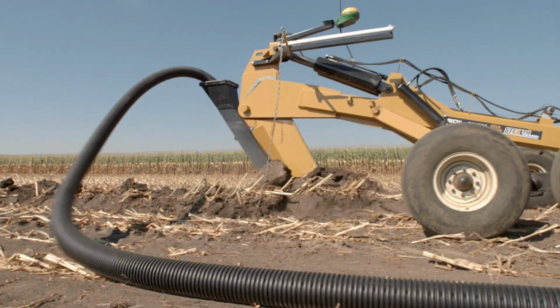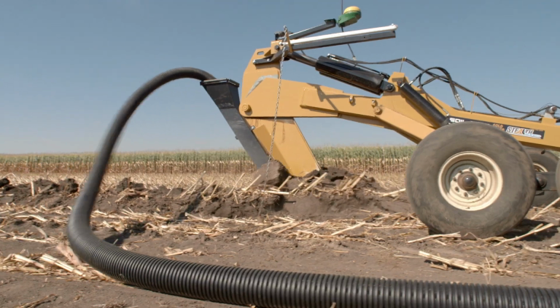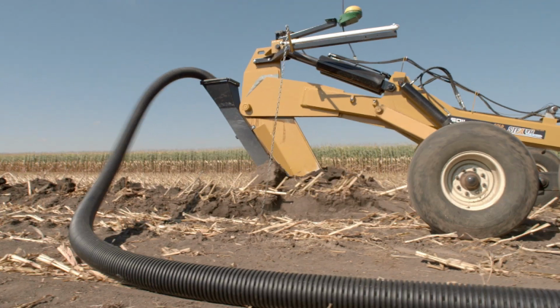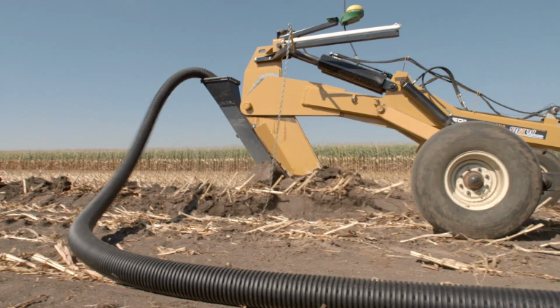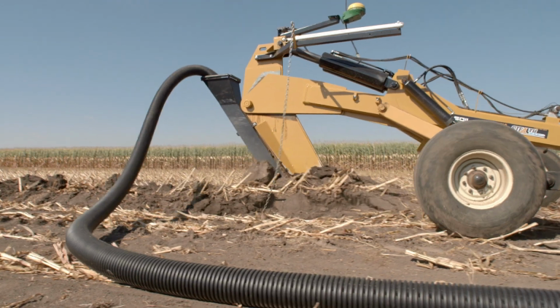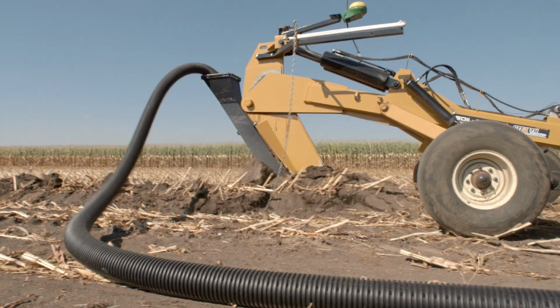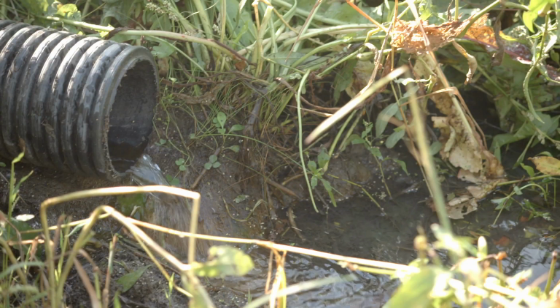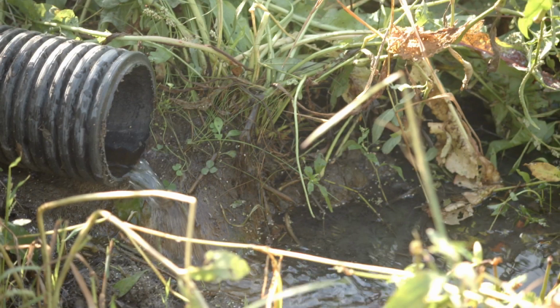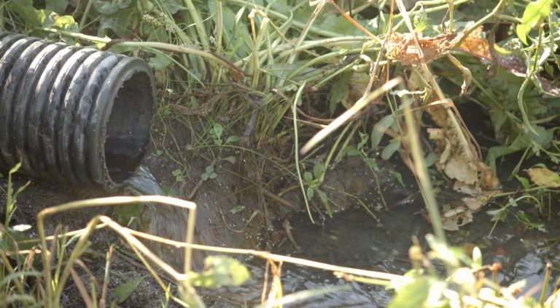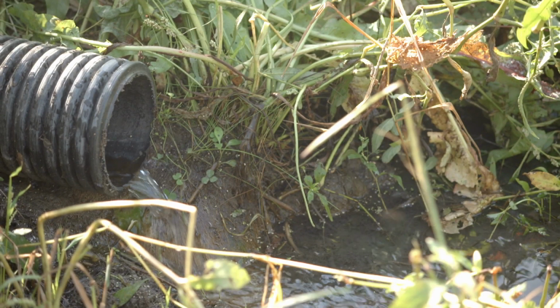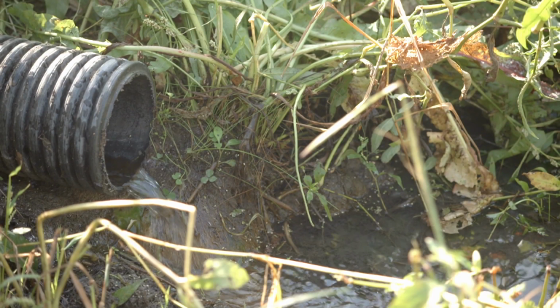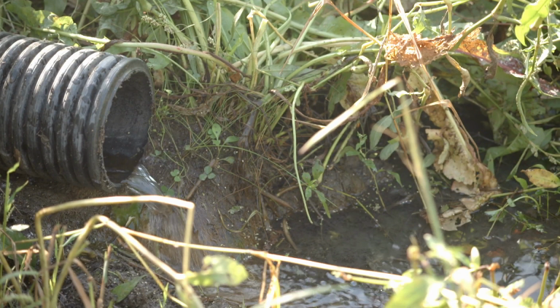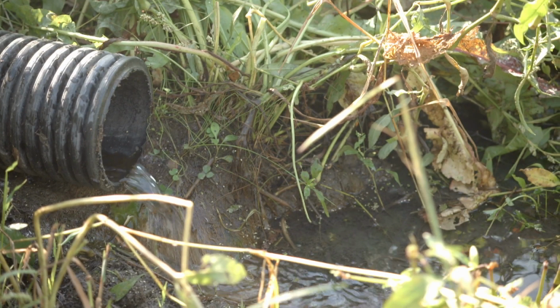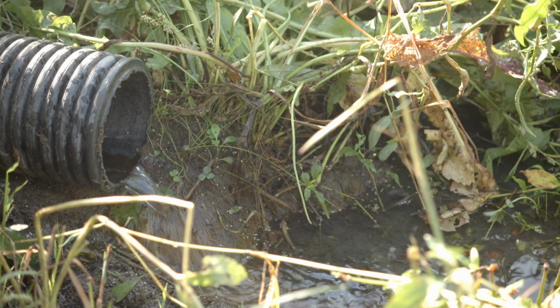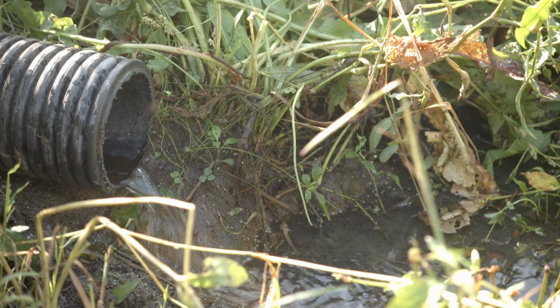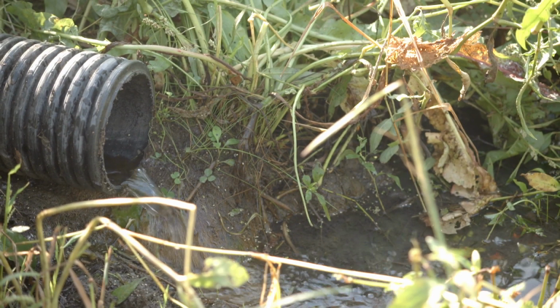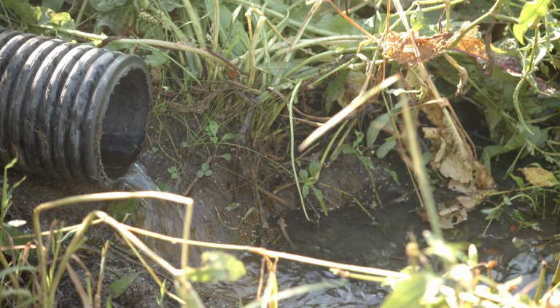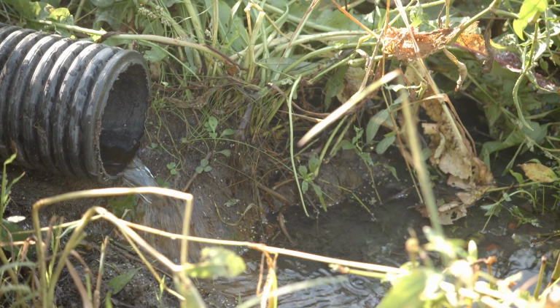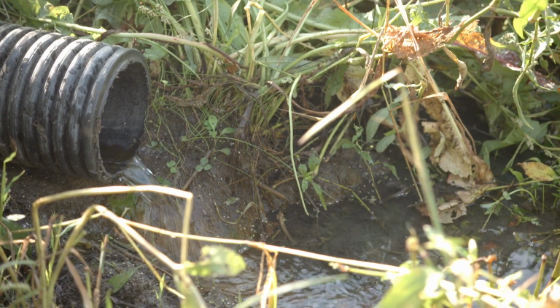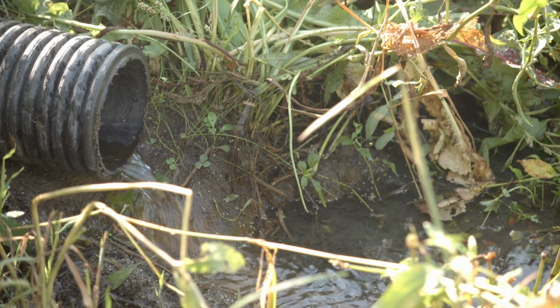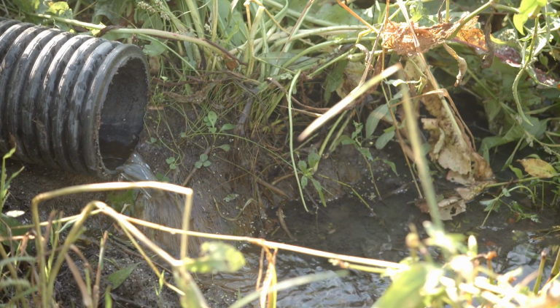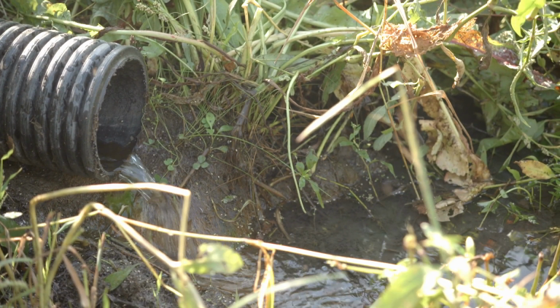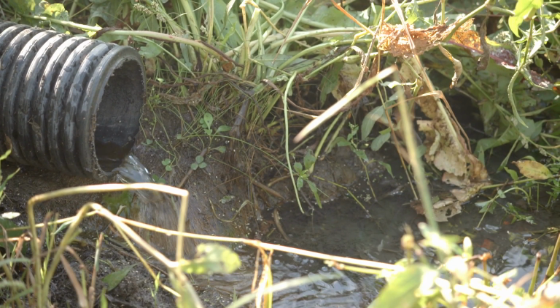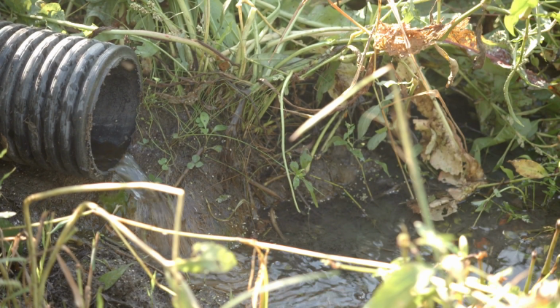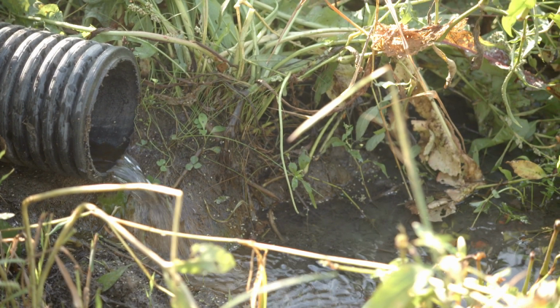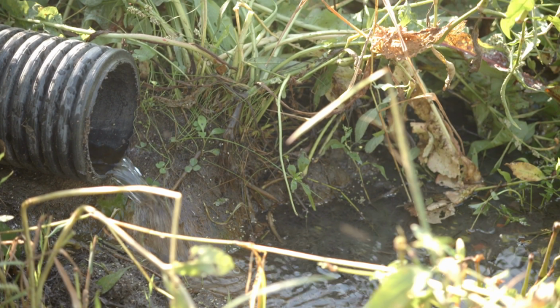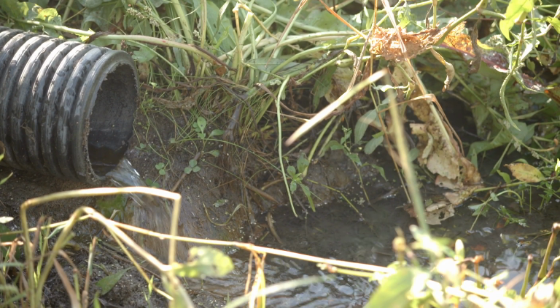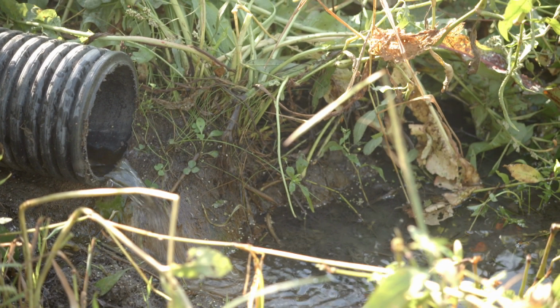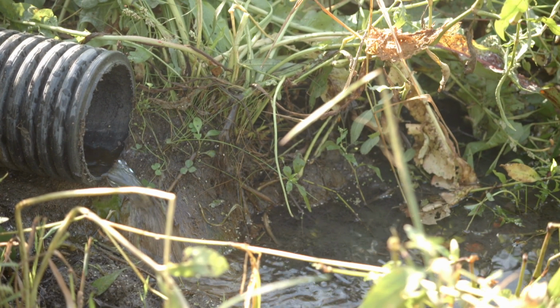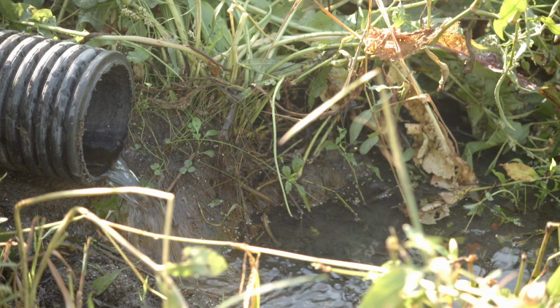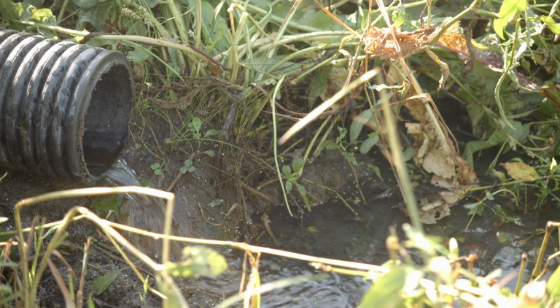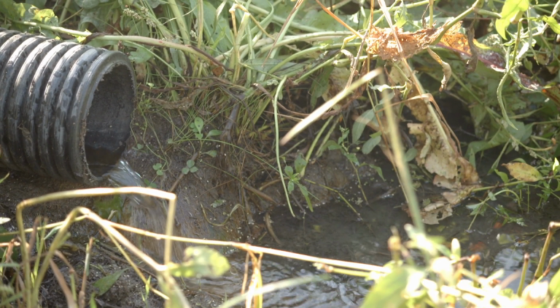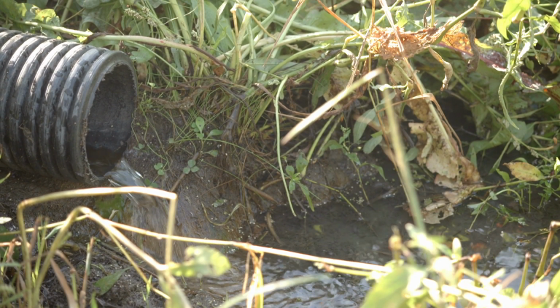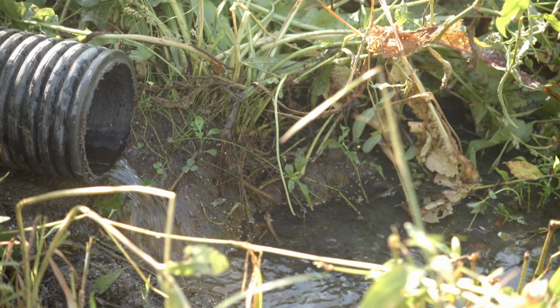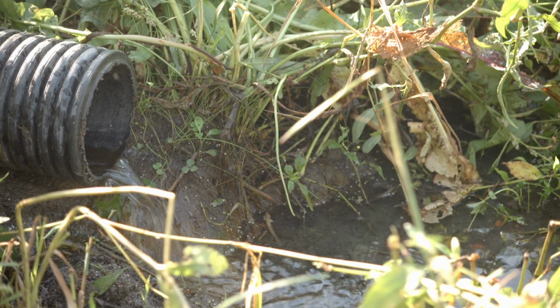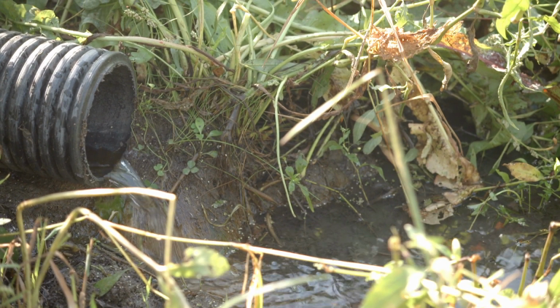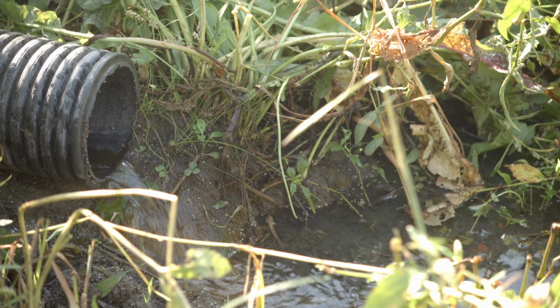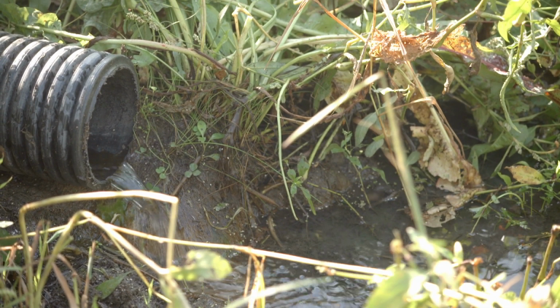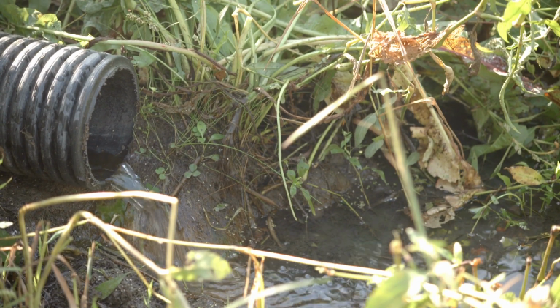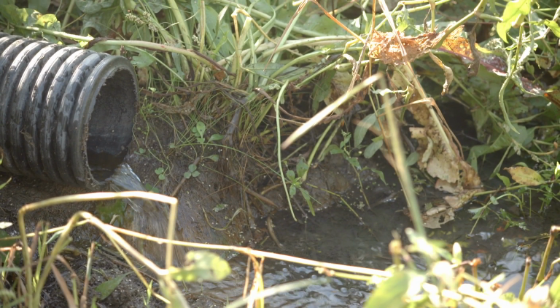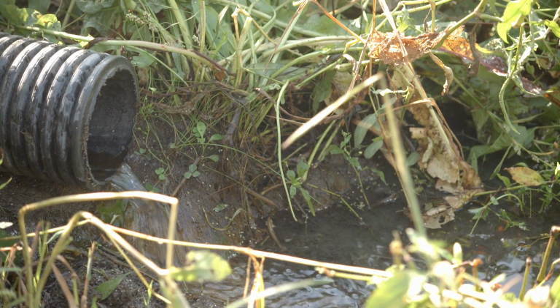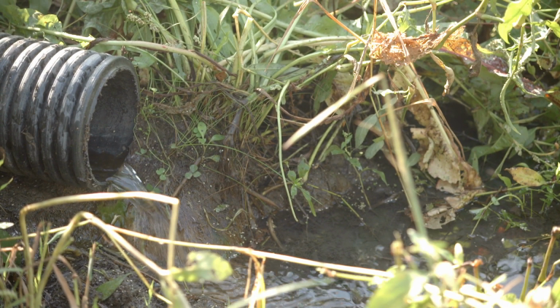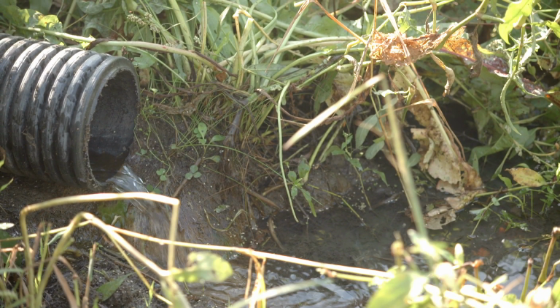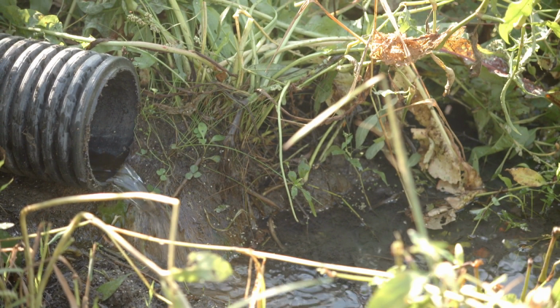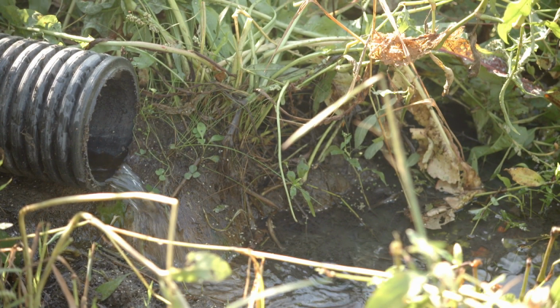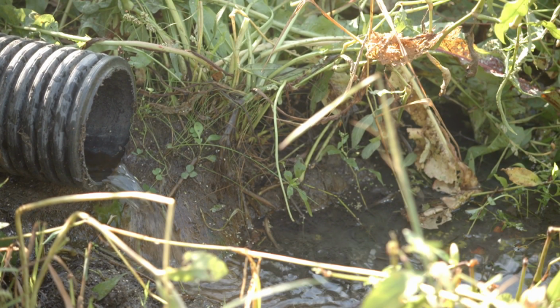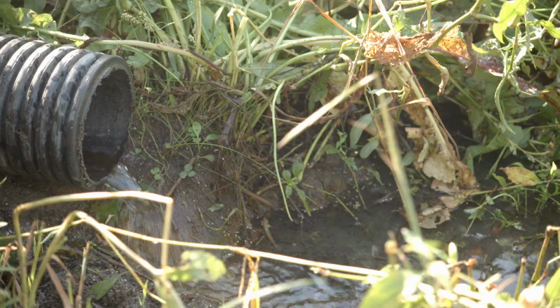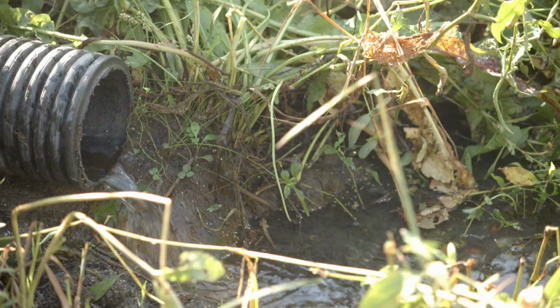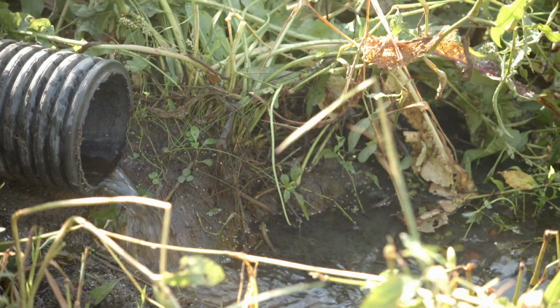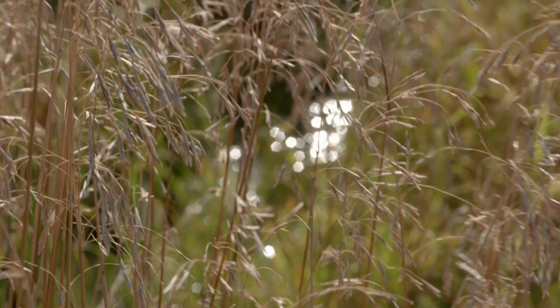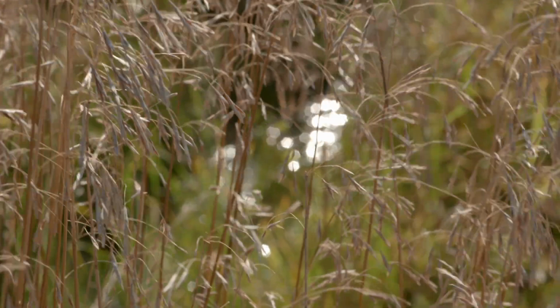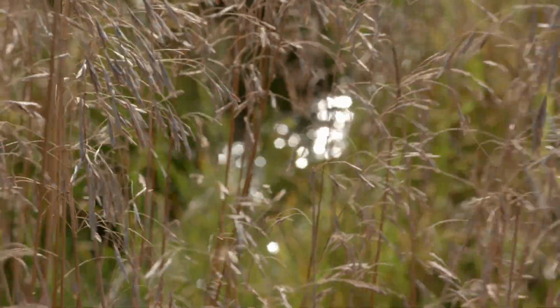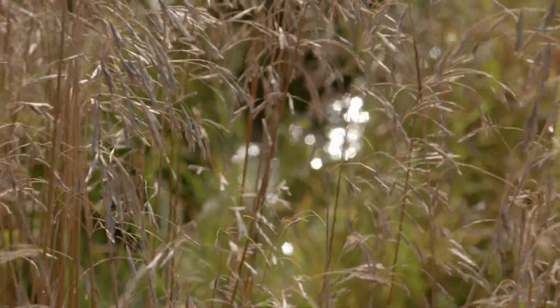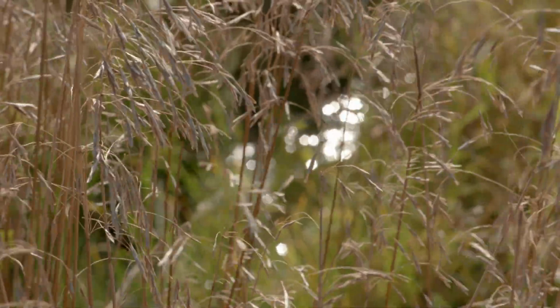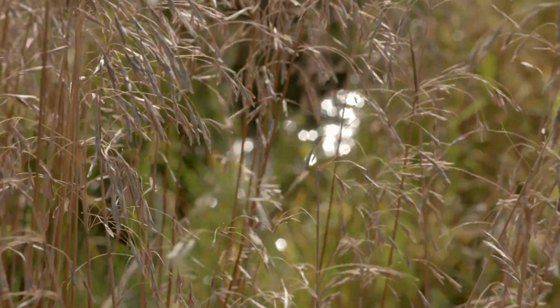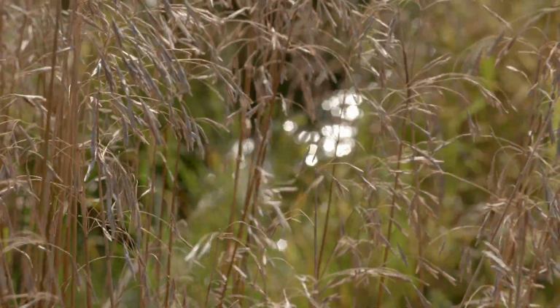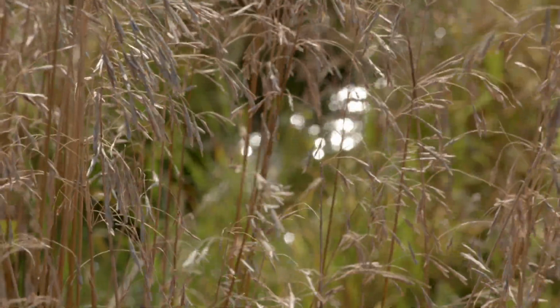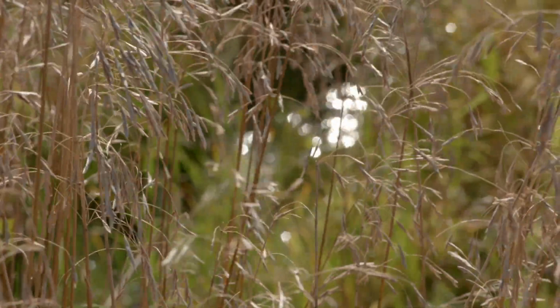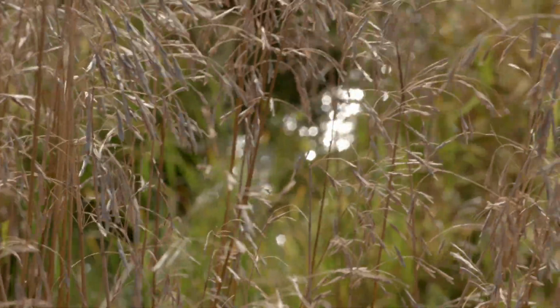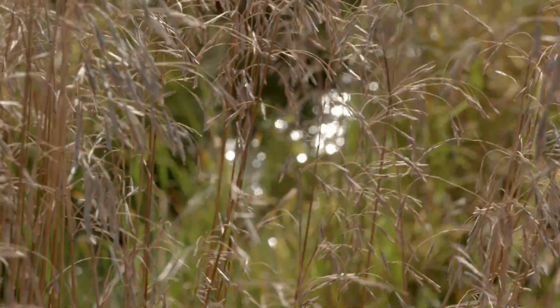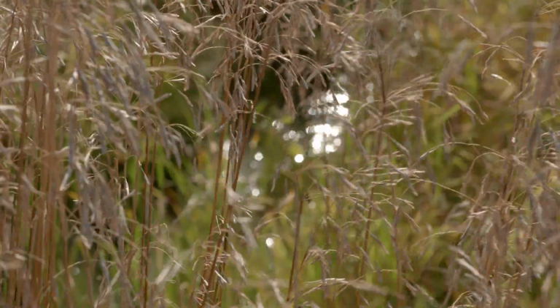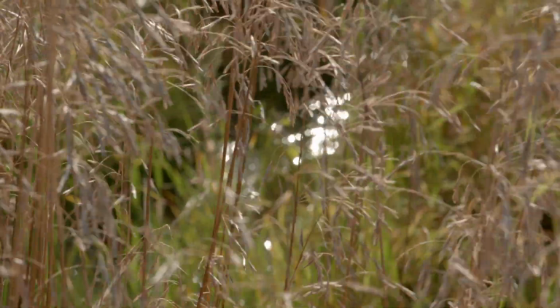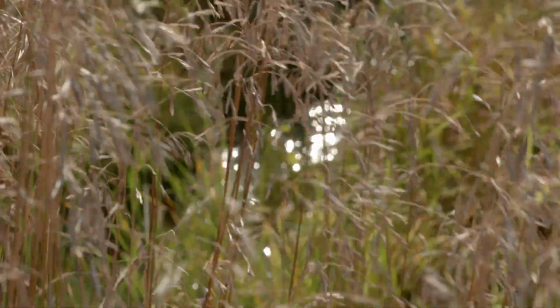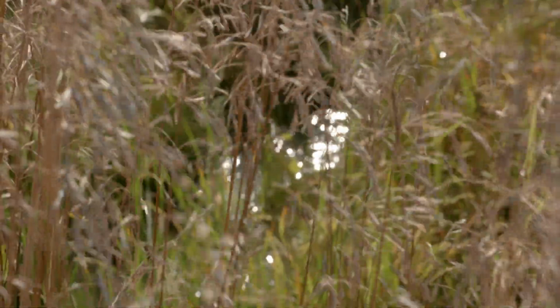It trickles into these pipes and through a series of connections, much like the drains in a house.